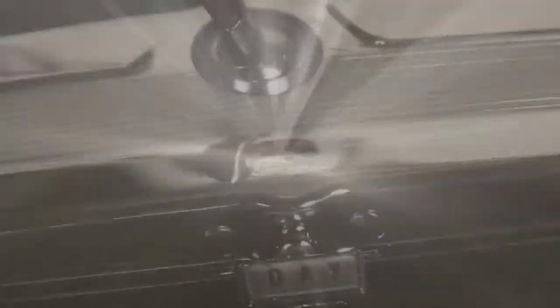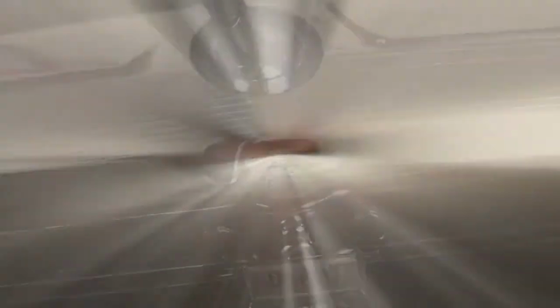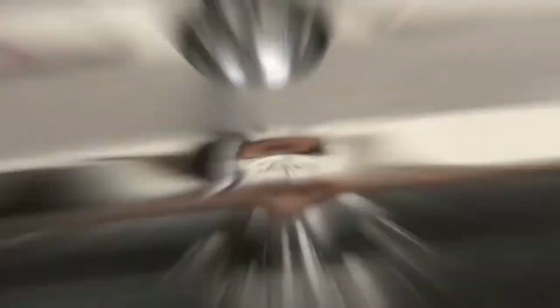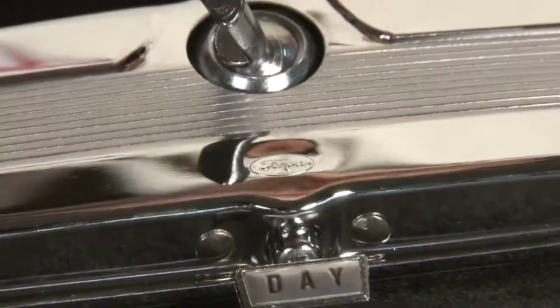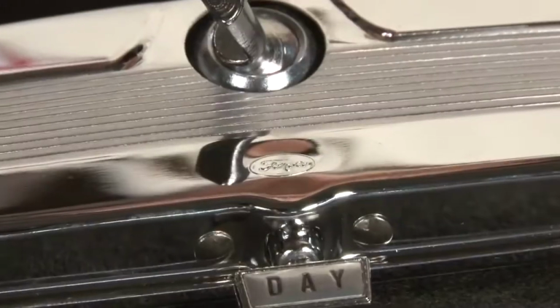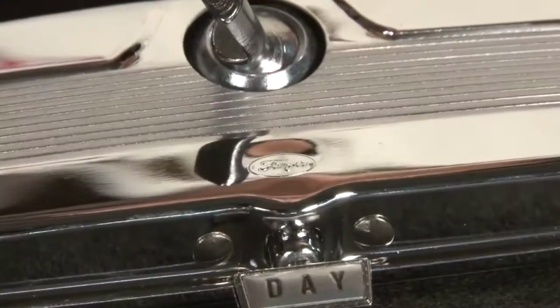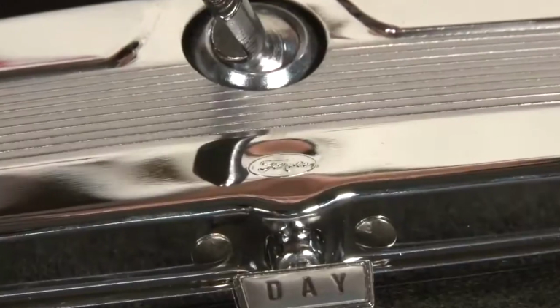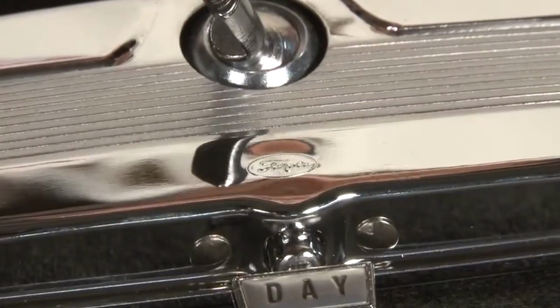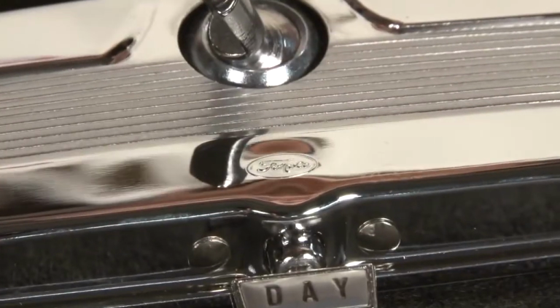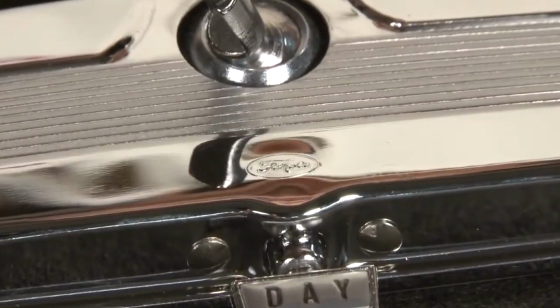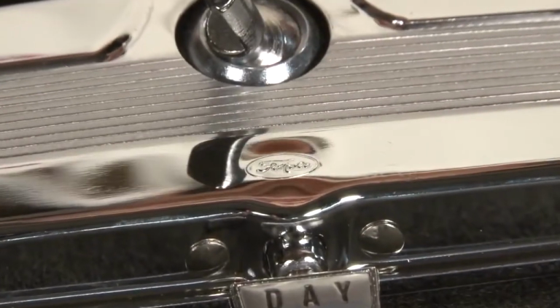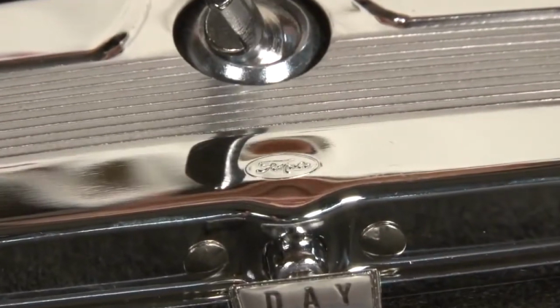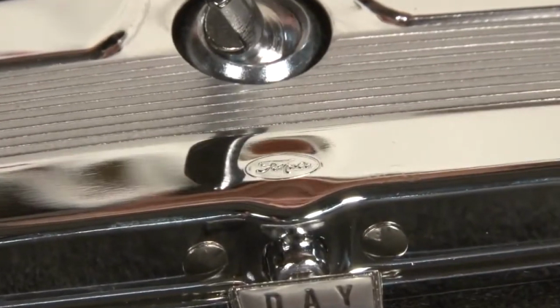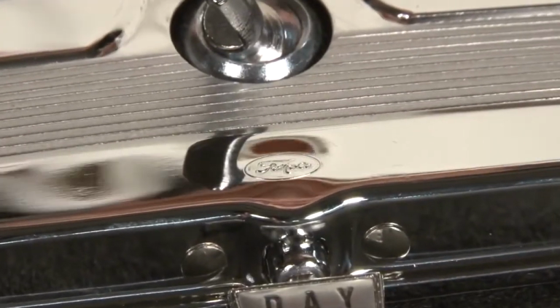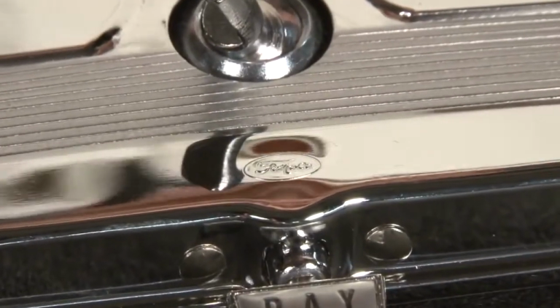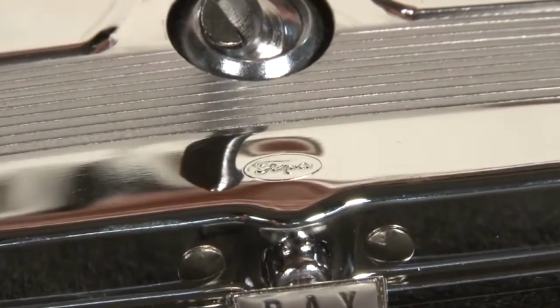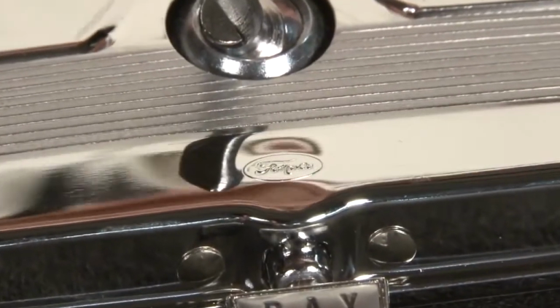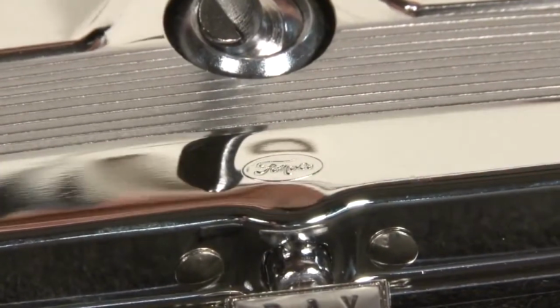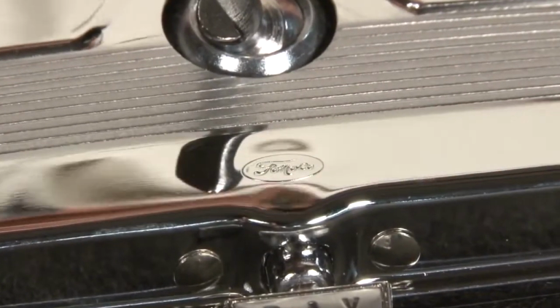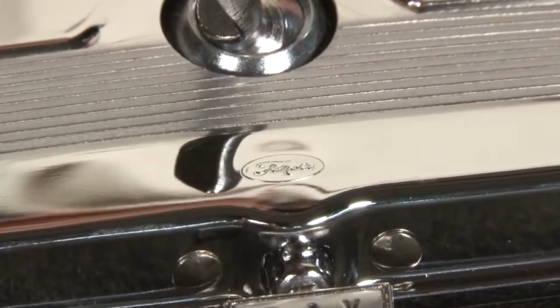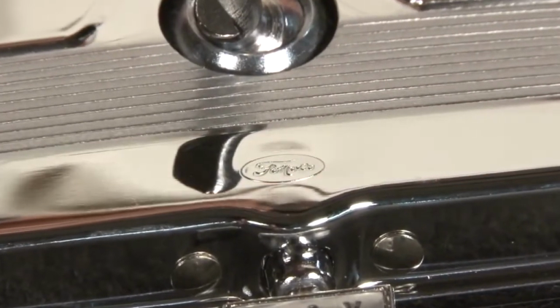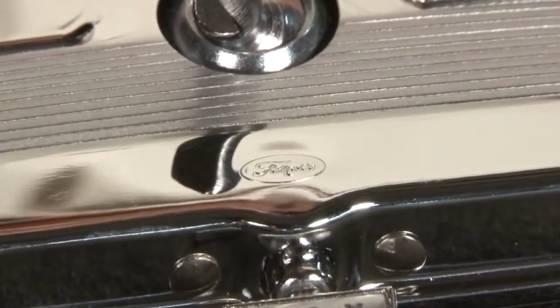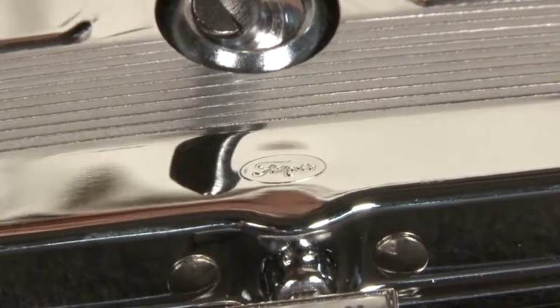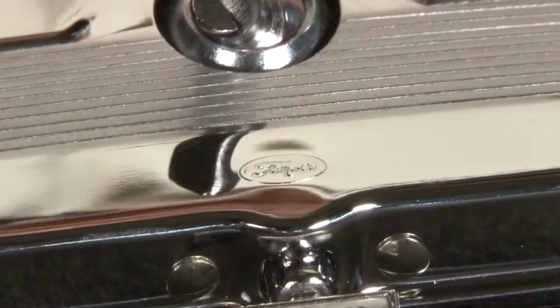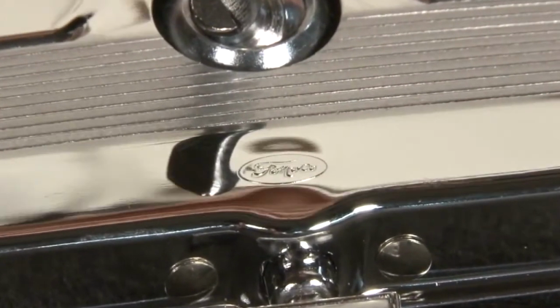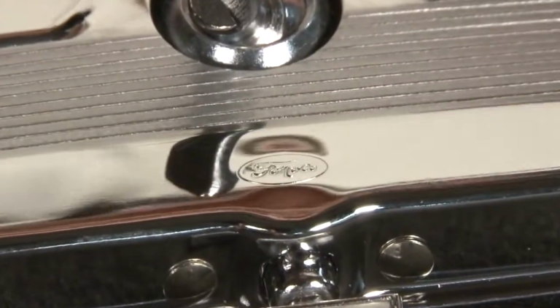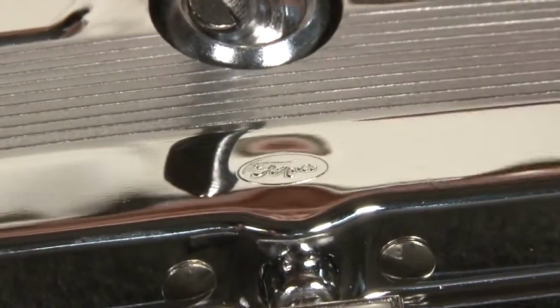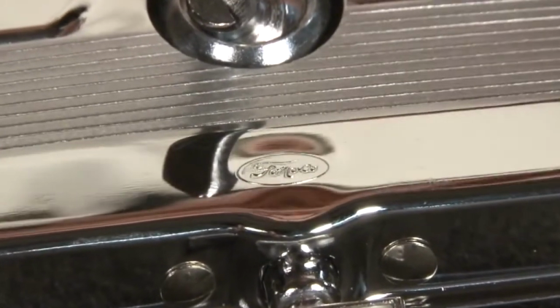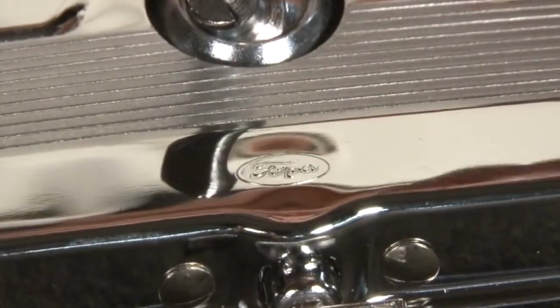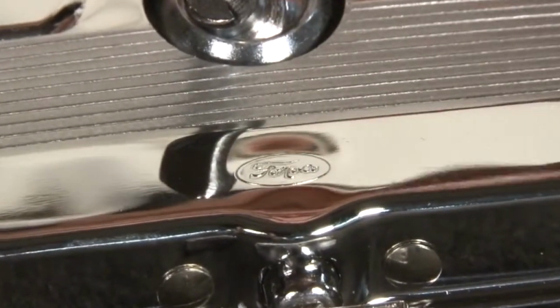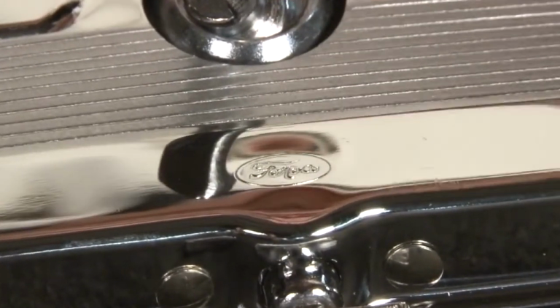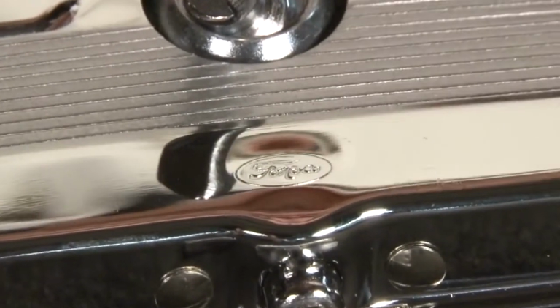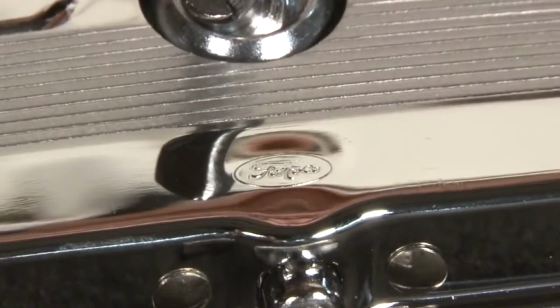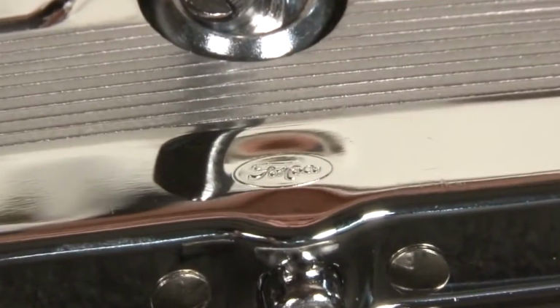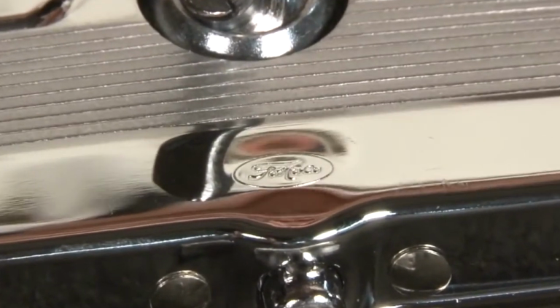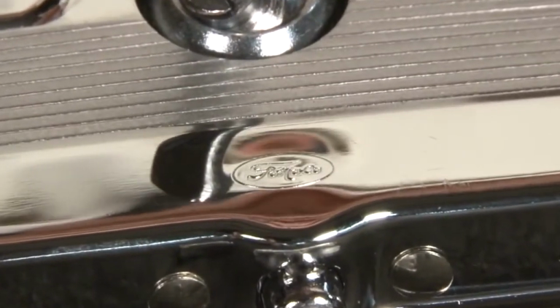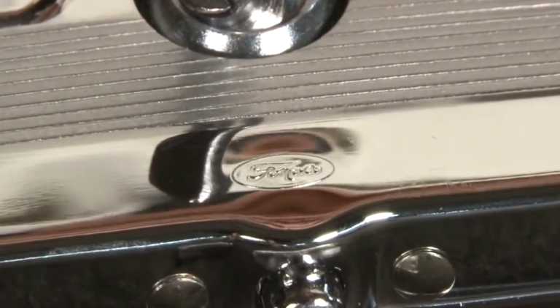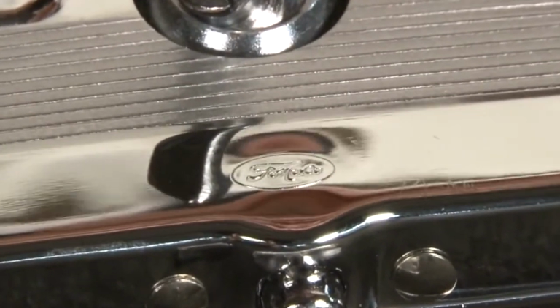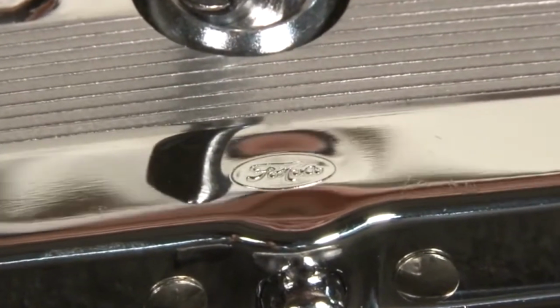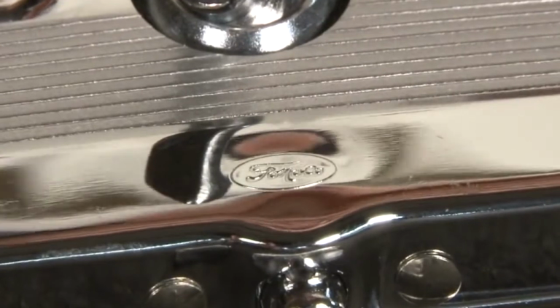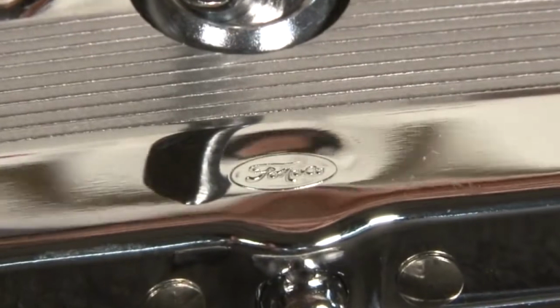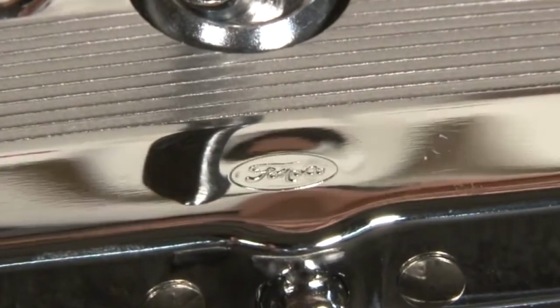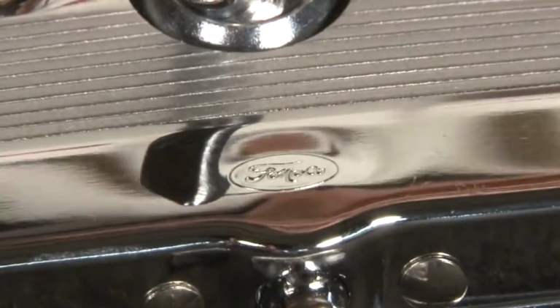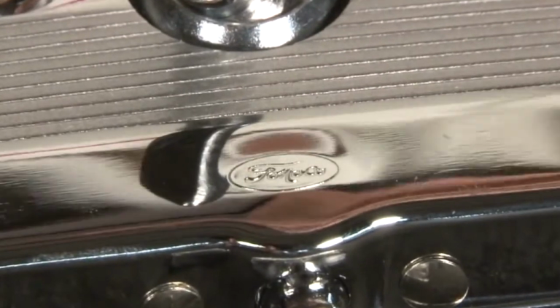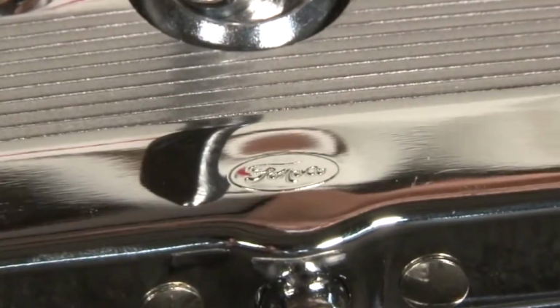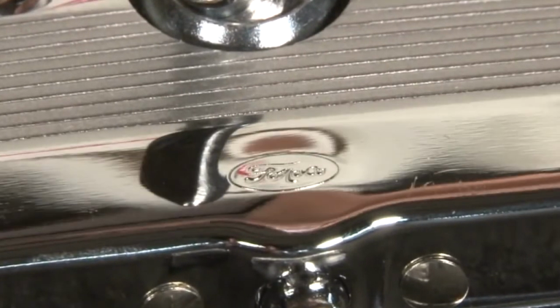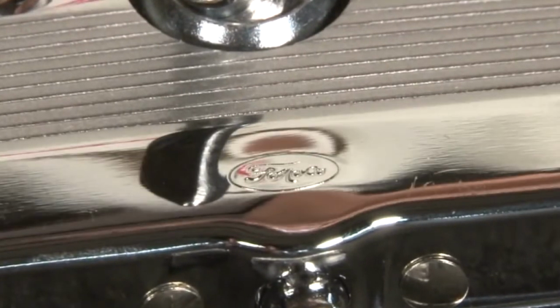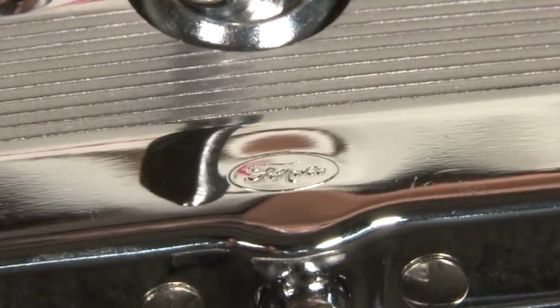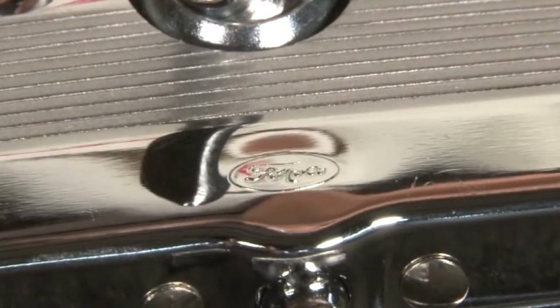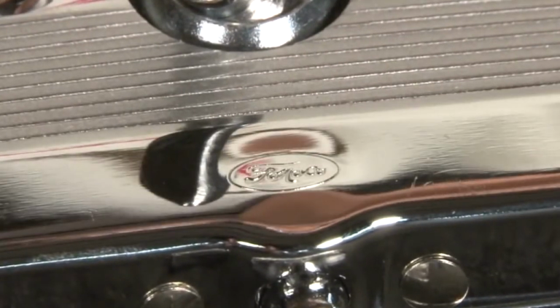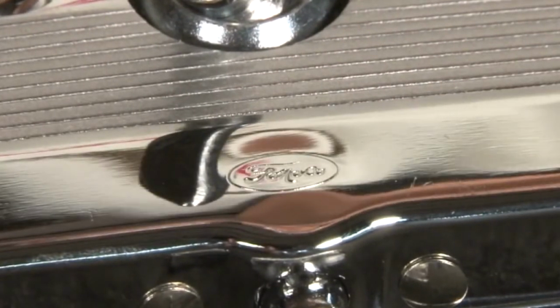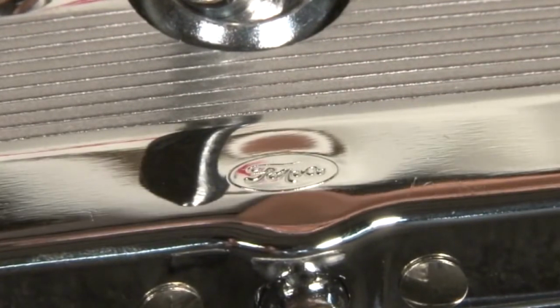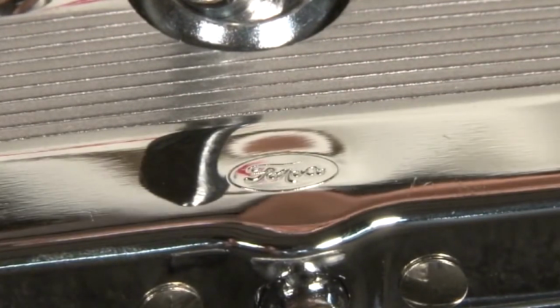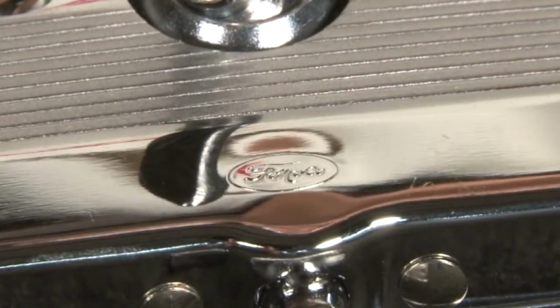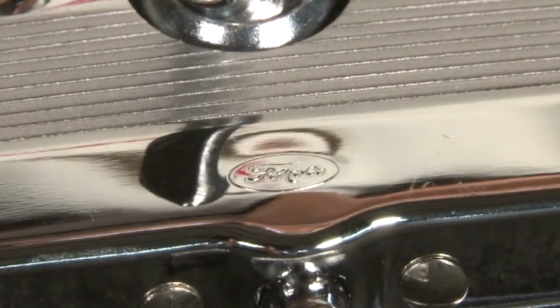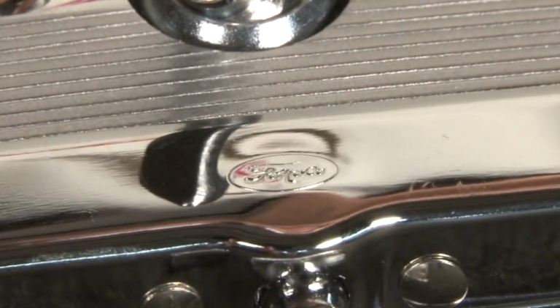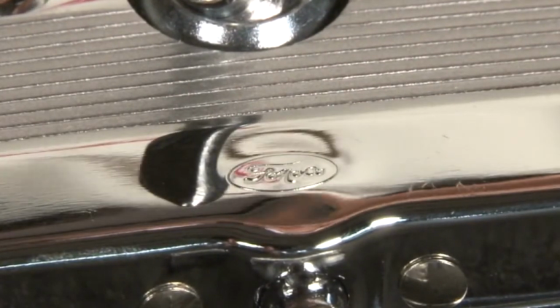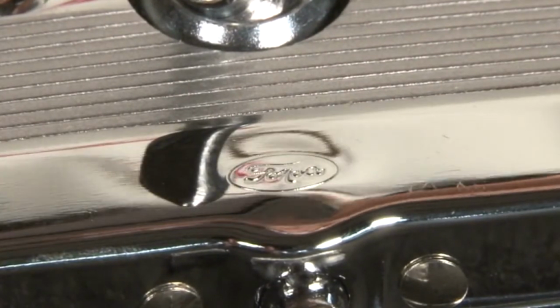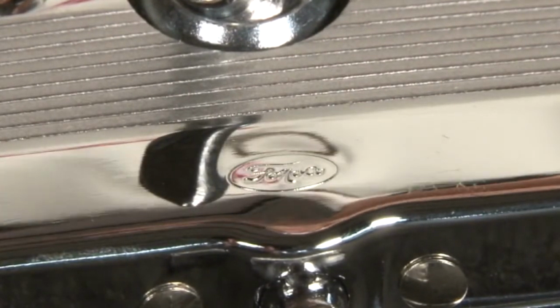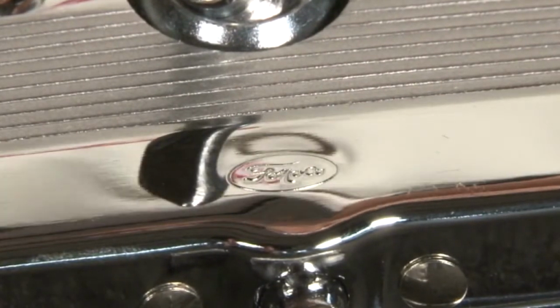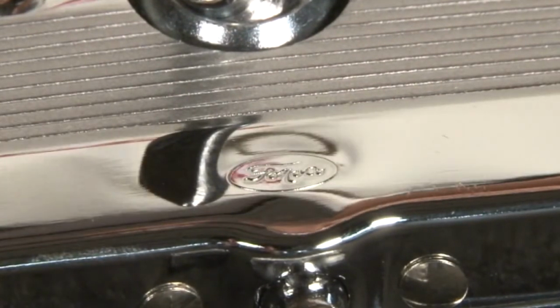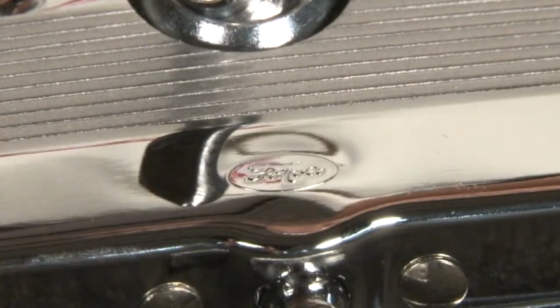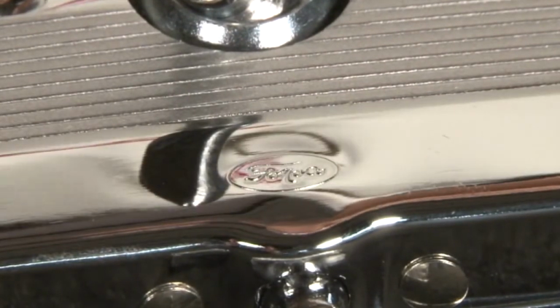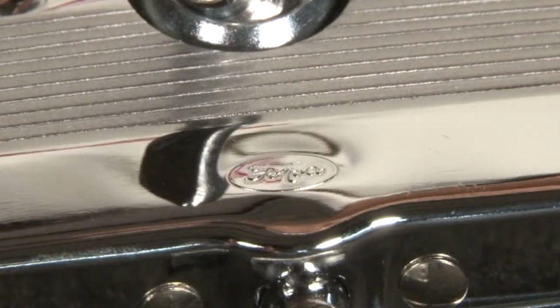Finally, we're licensed by Ford Motor Company to produce their logo, the Fomoco logo on this mirror. Again, ask for Scott Drake — there's a difference.